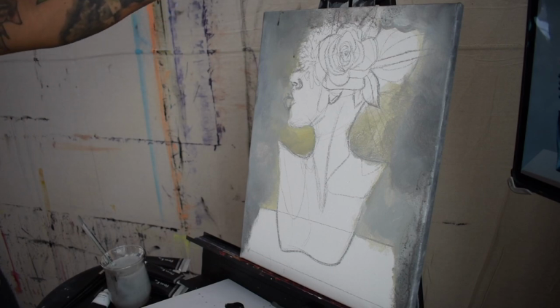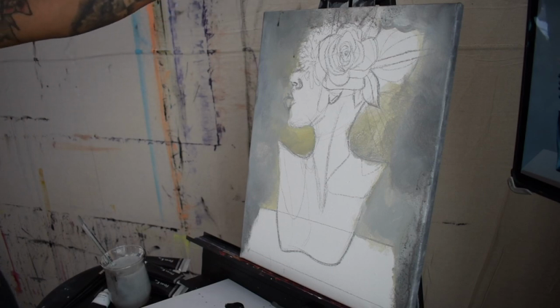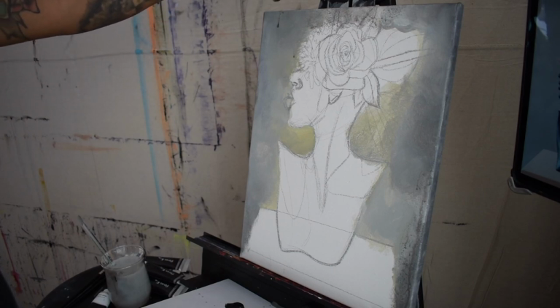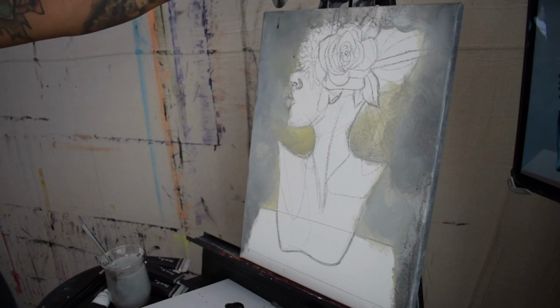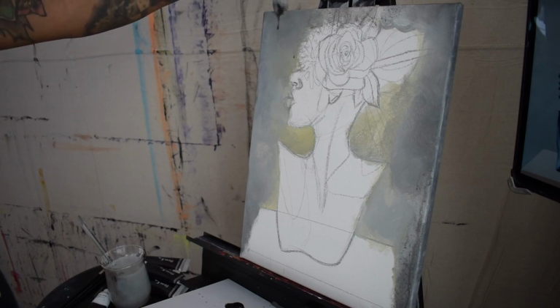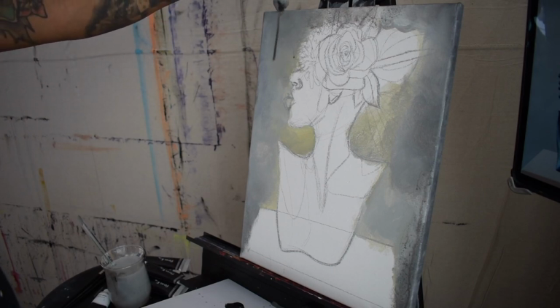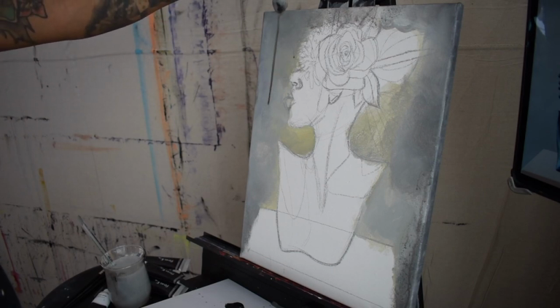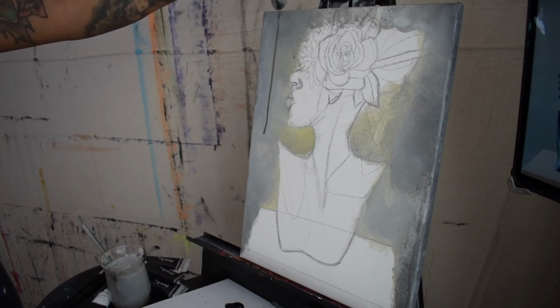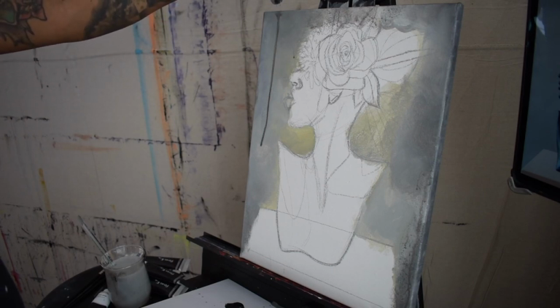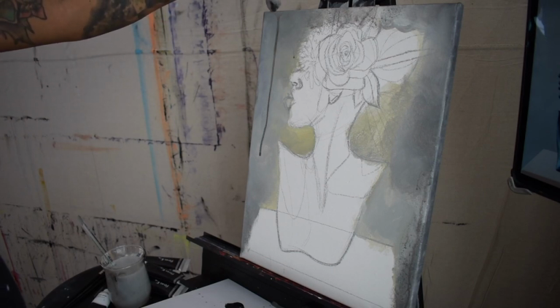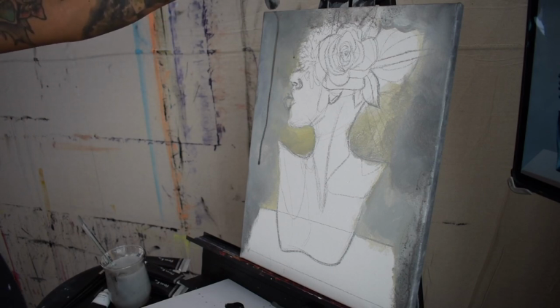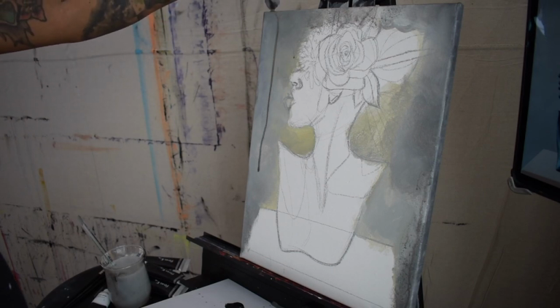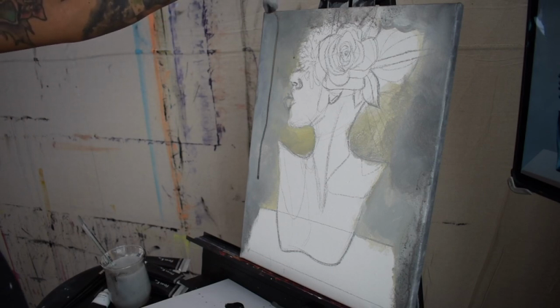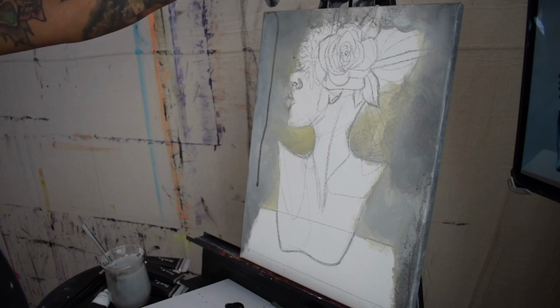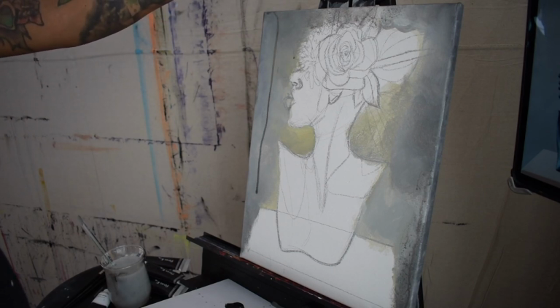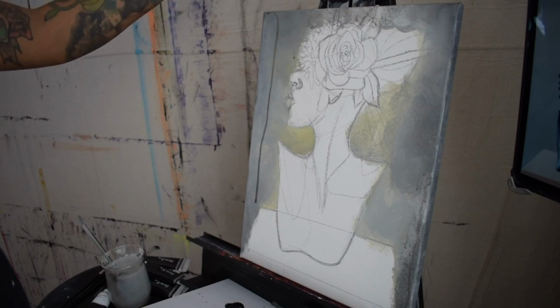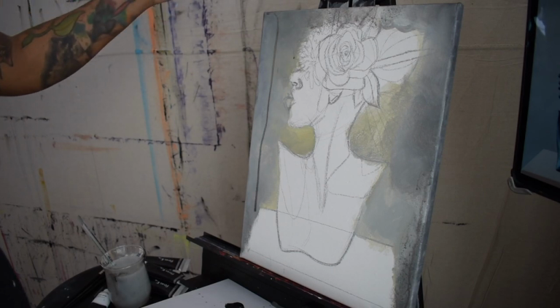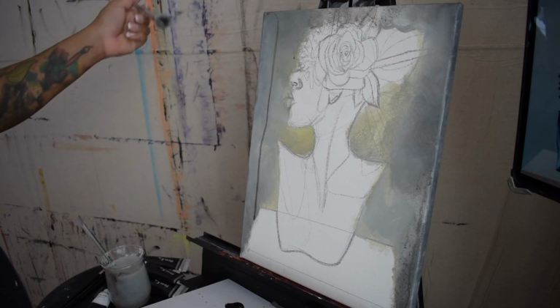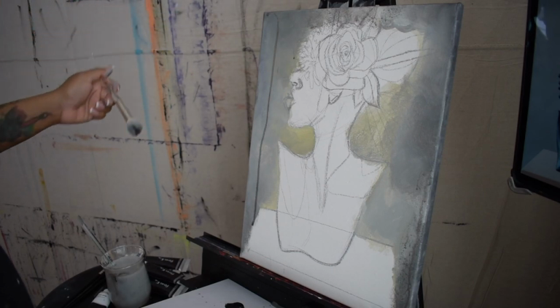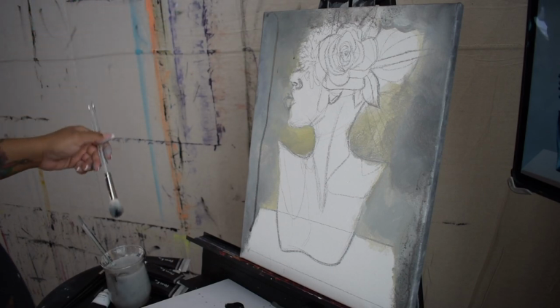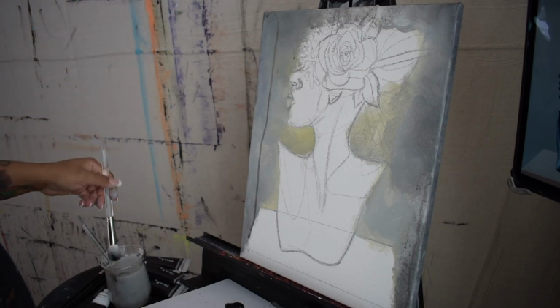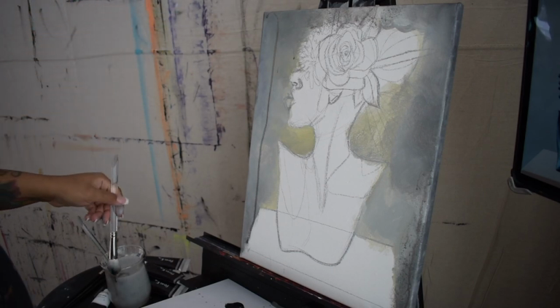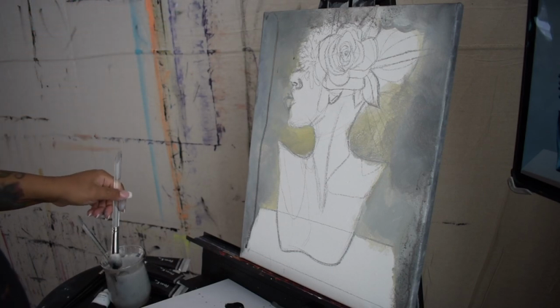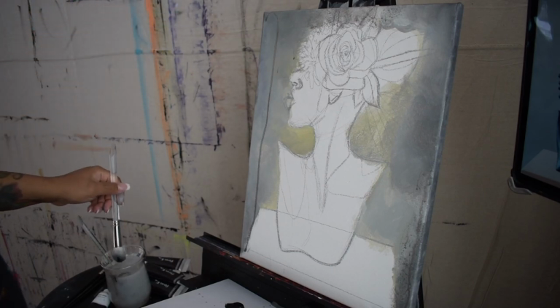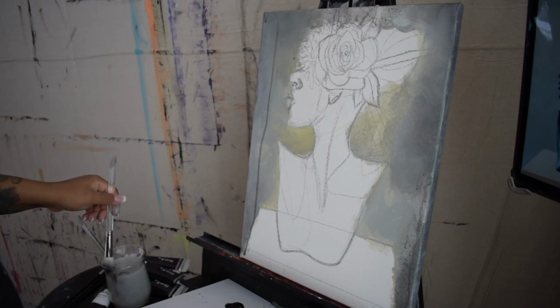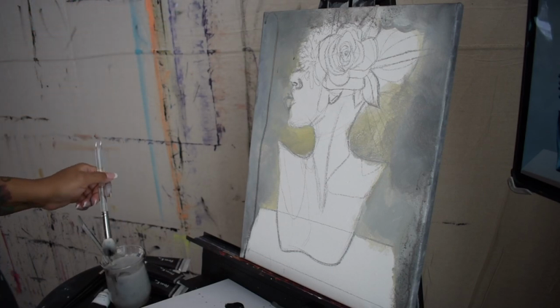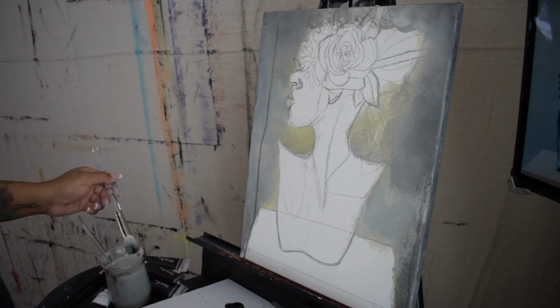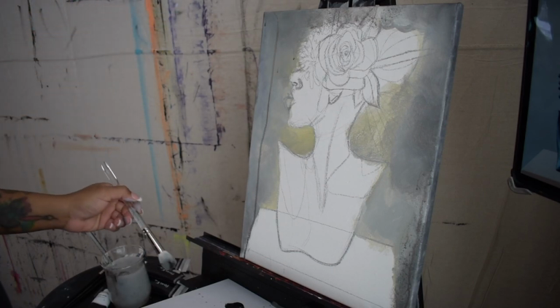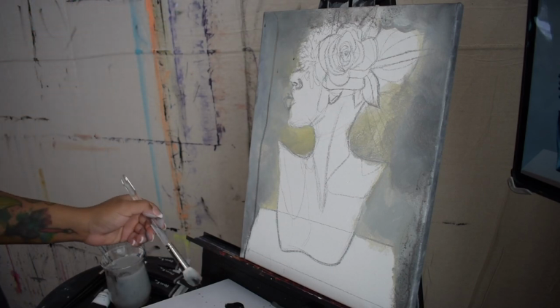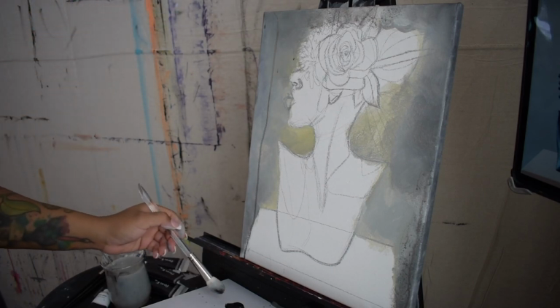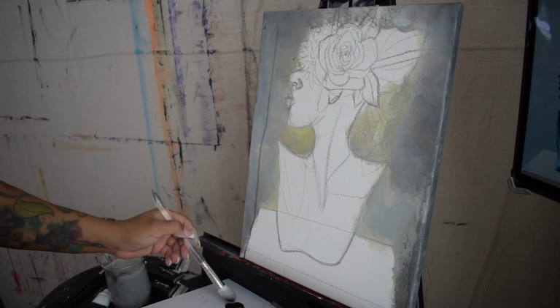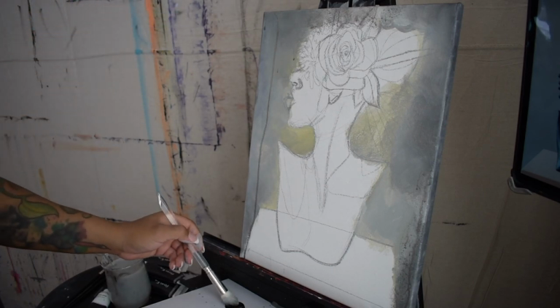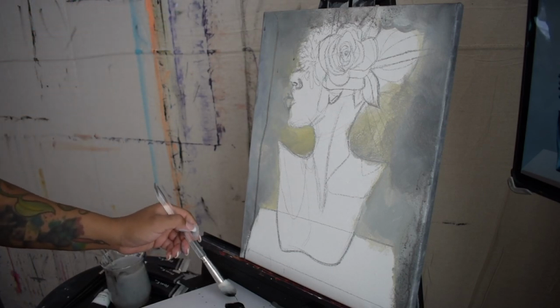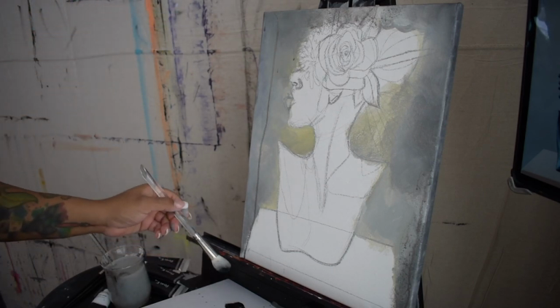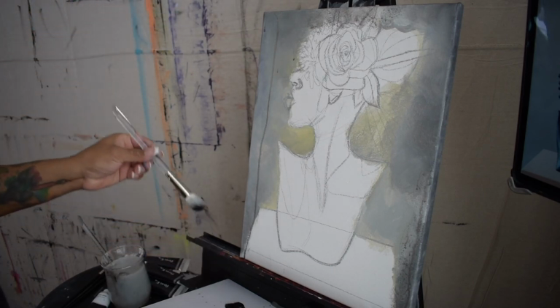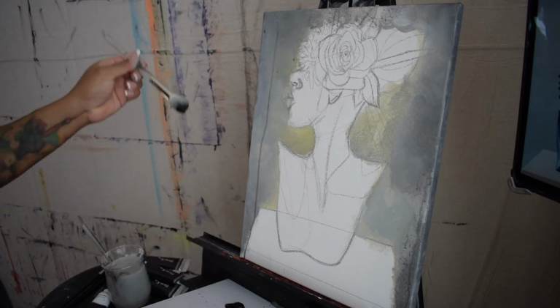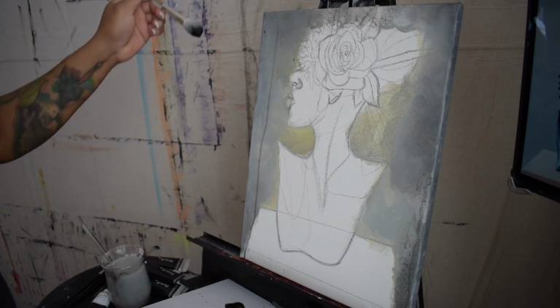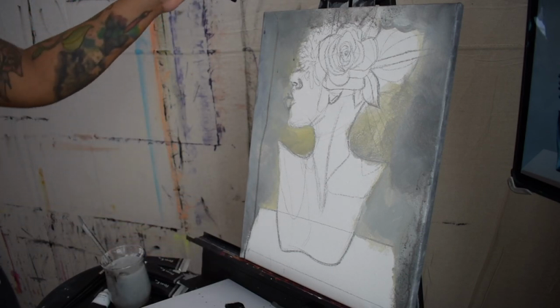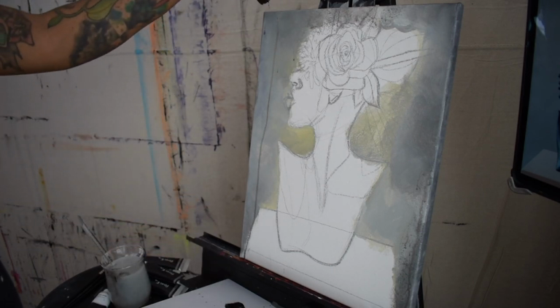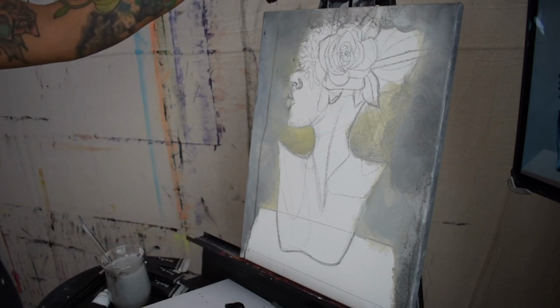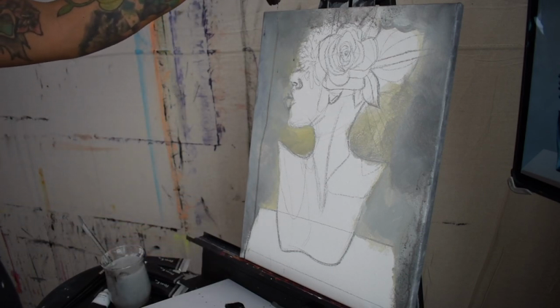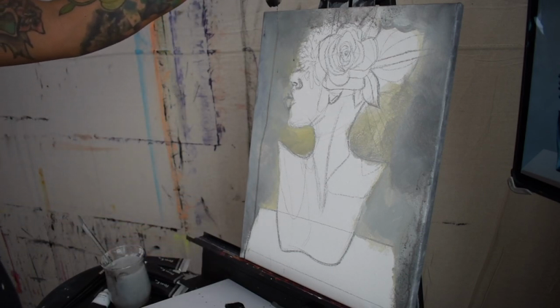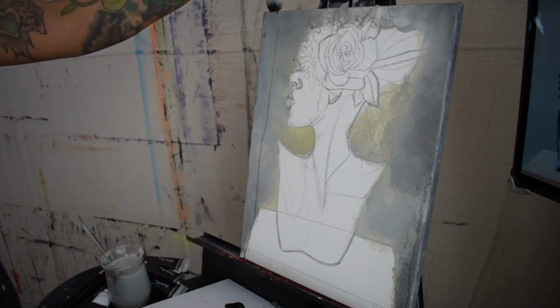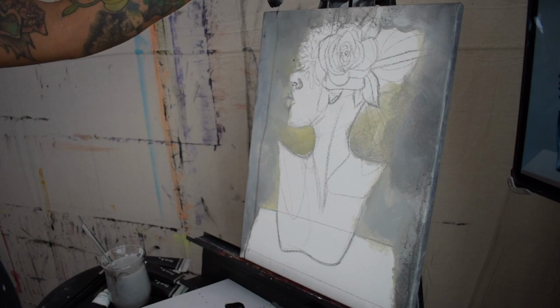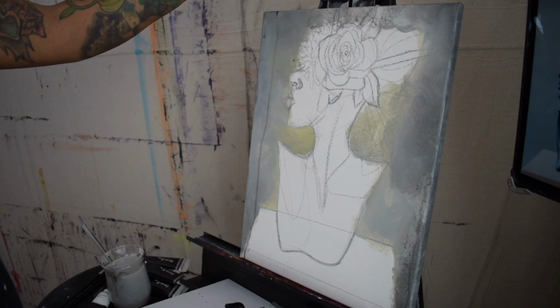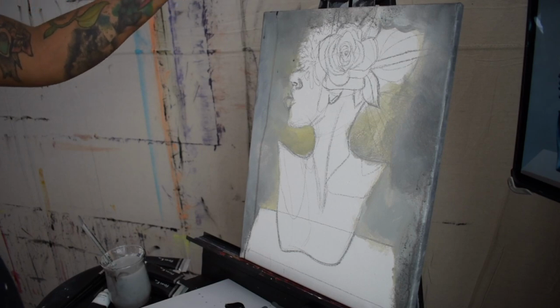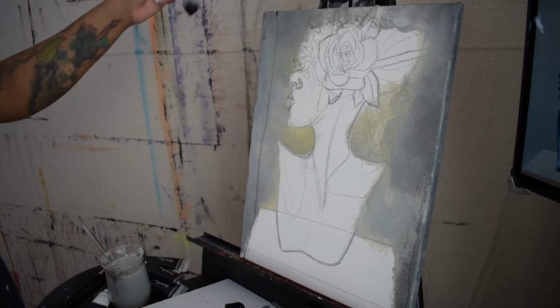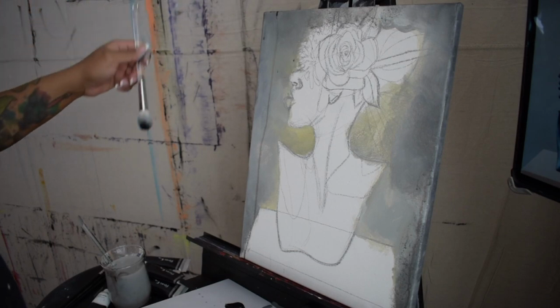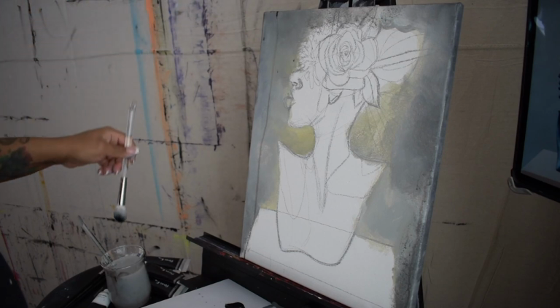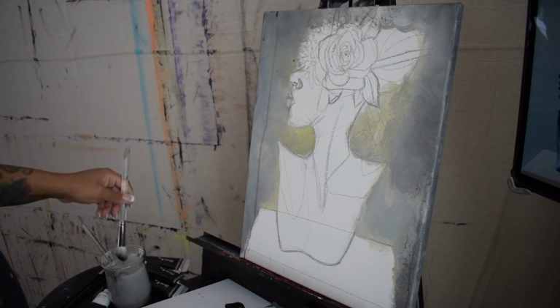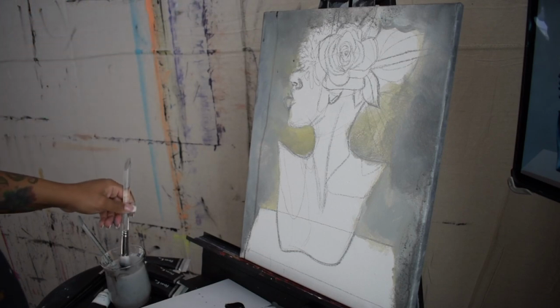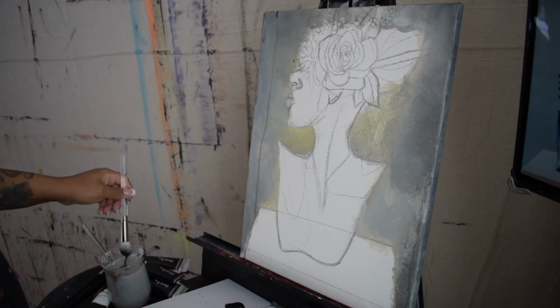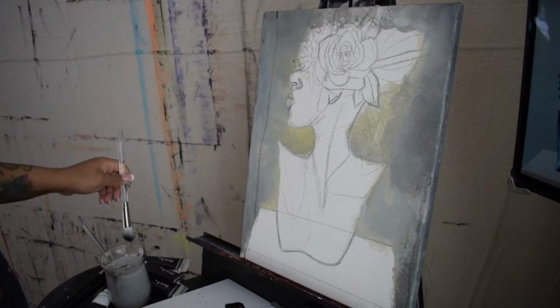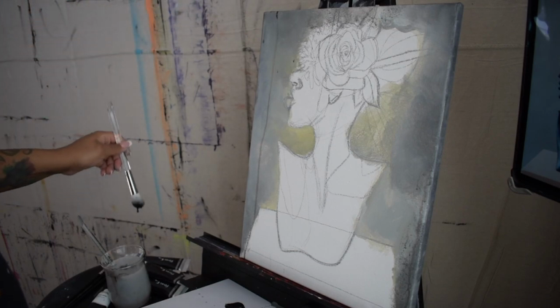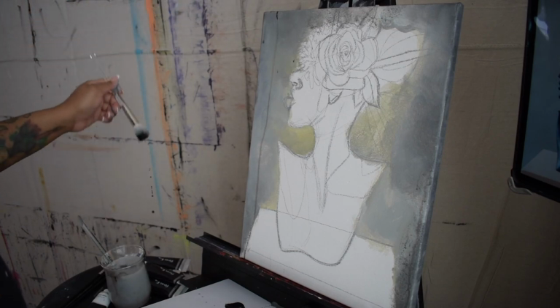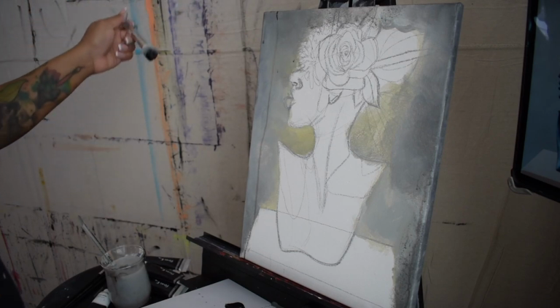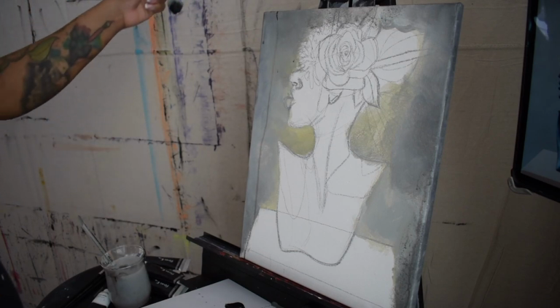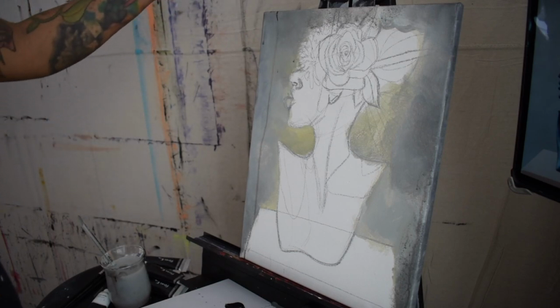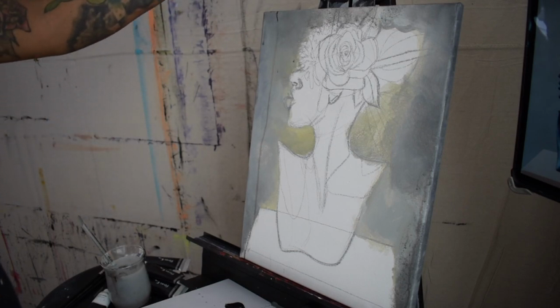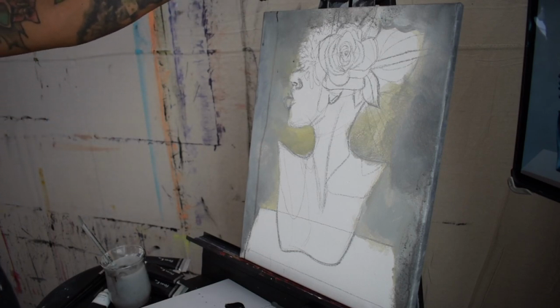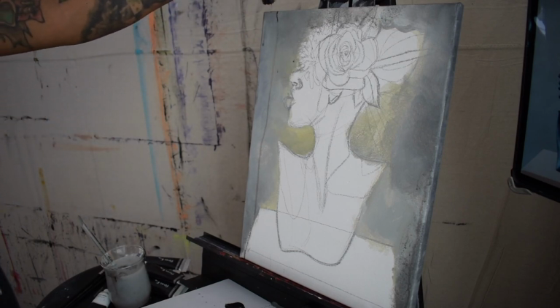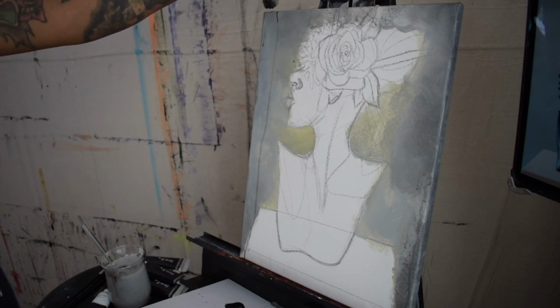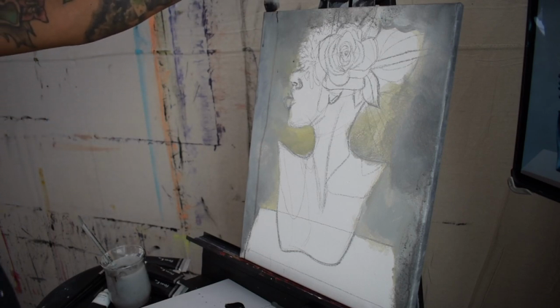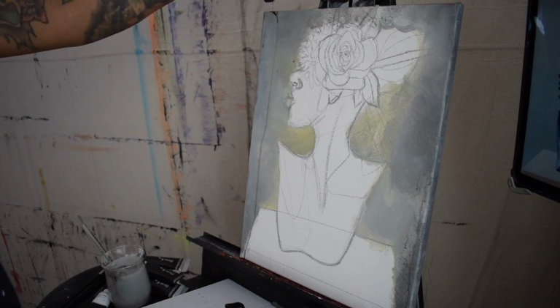Here I'm jumping back to the largest blending brush and packing it with paint and water to achieve this drip technique.